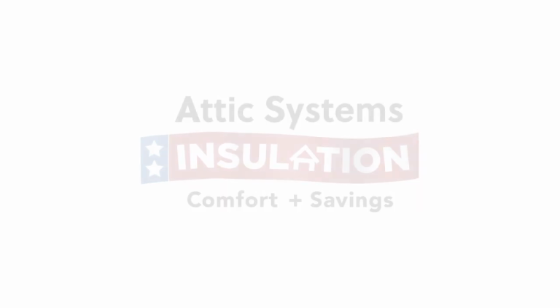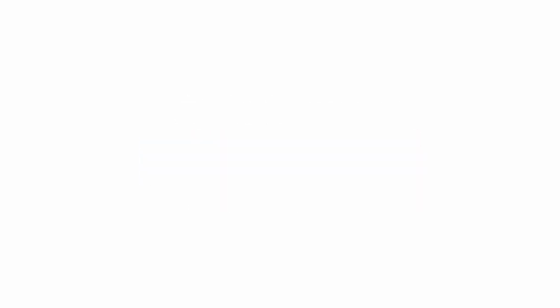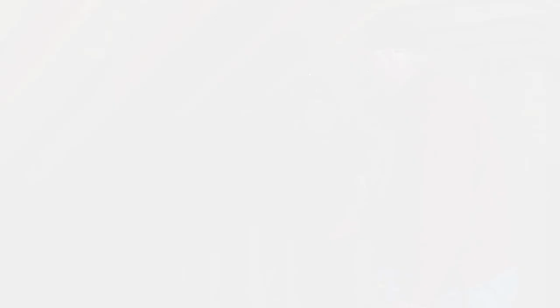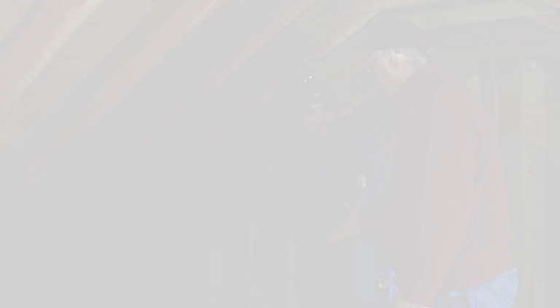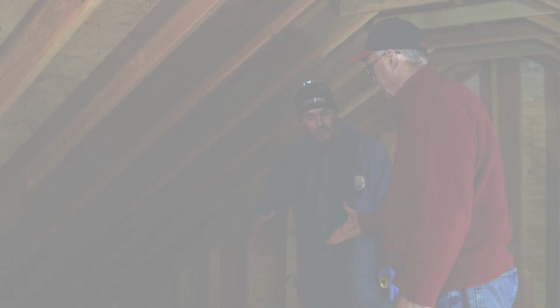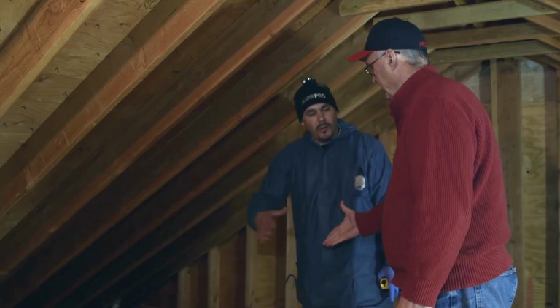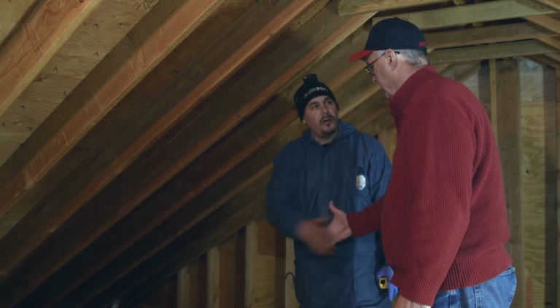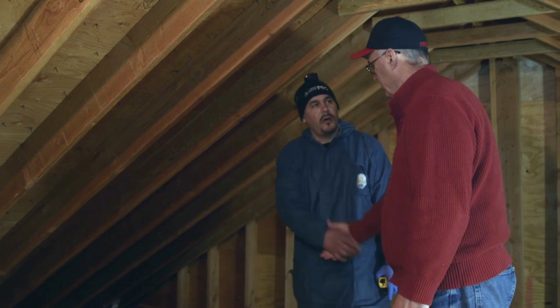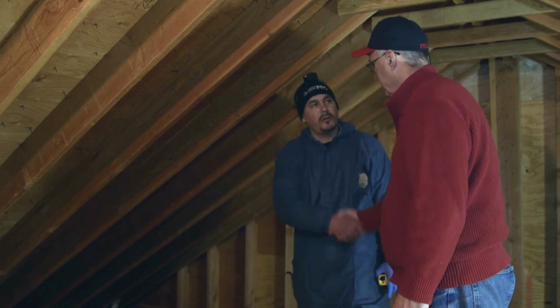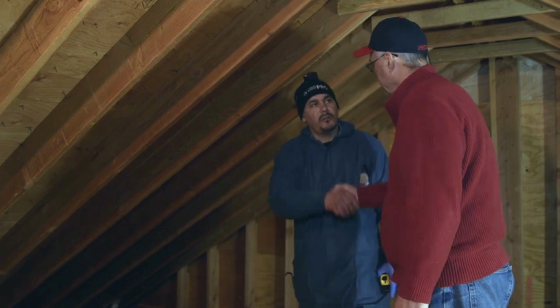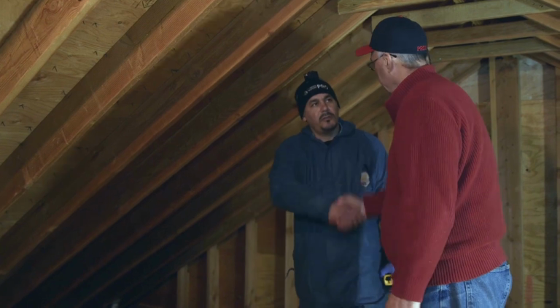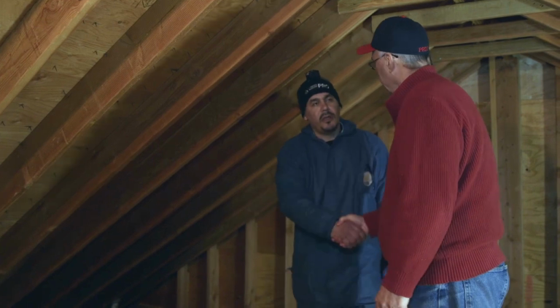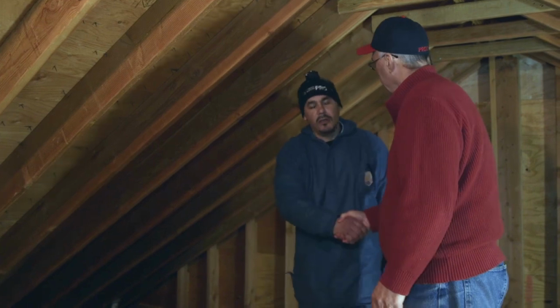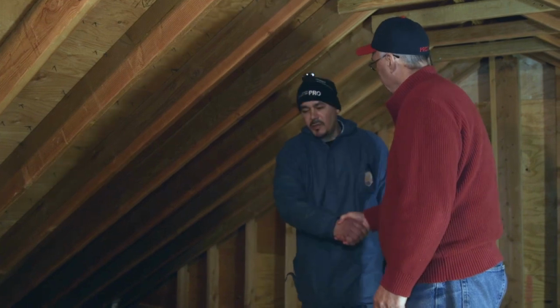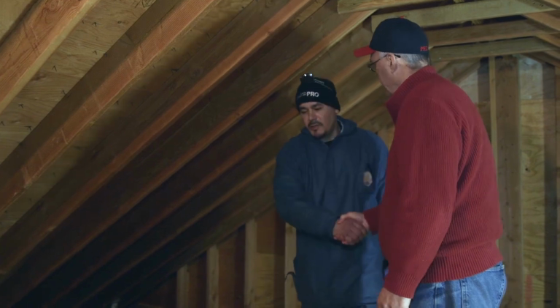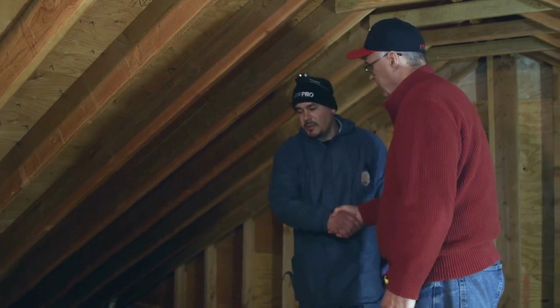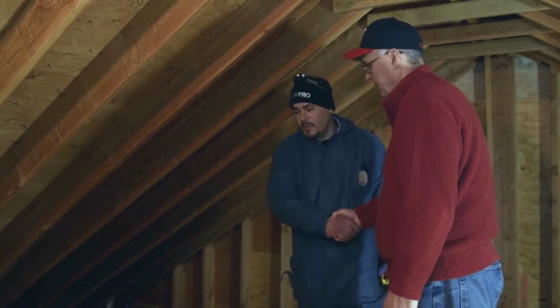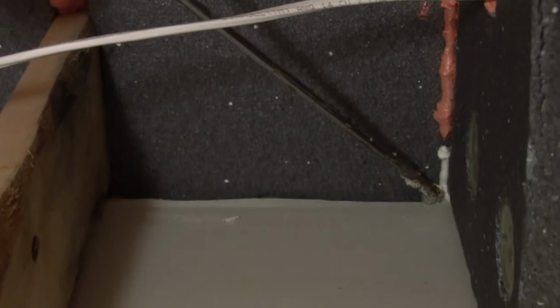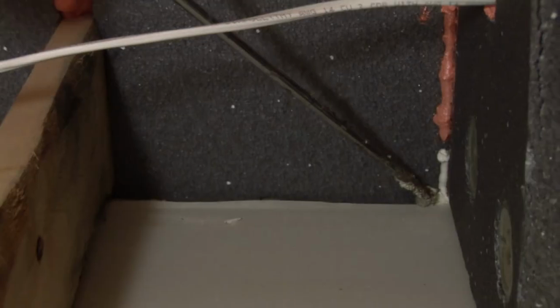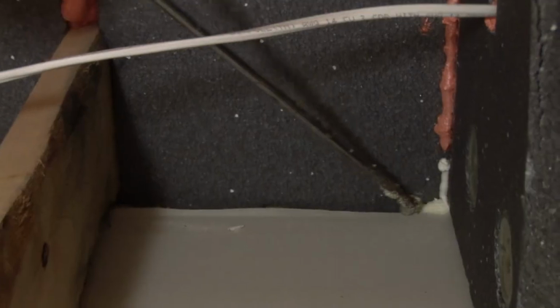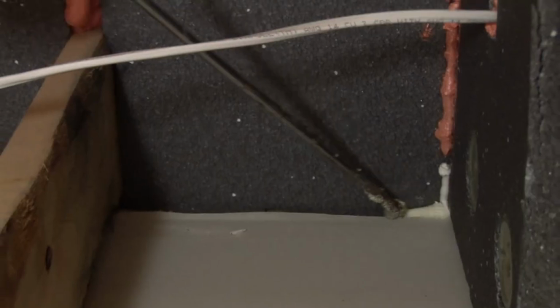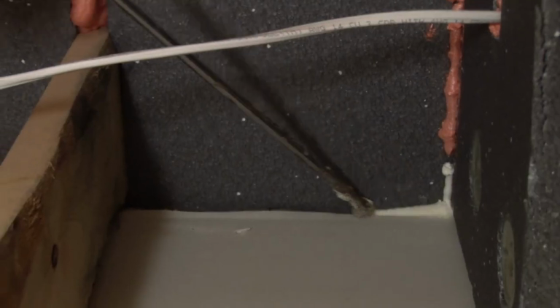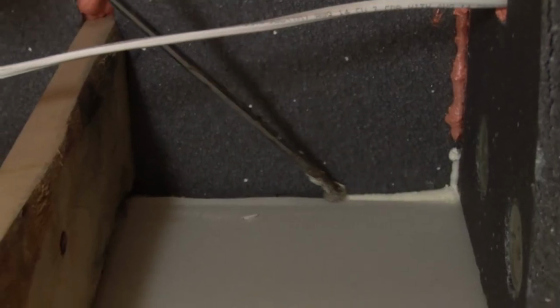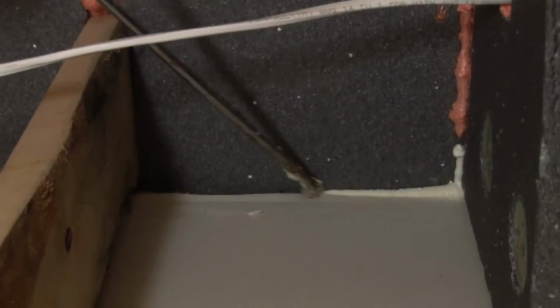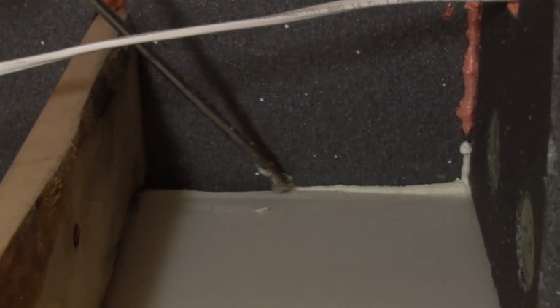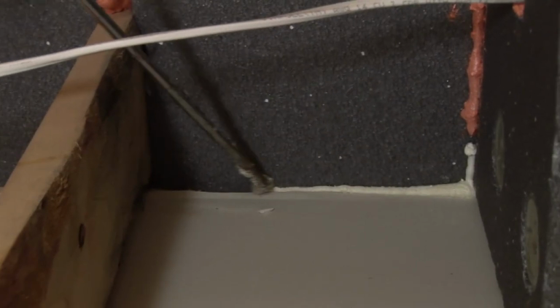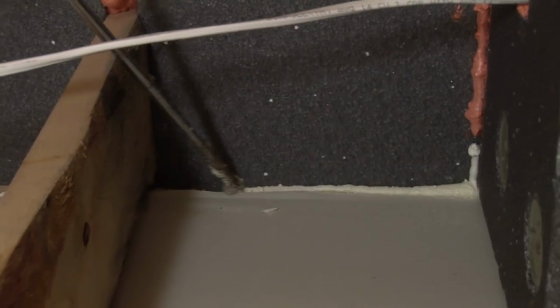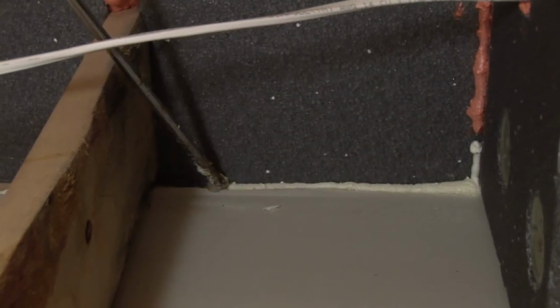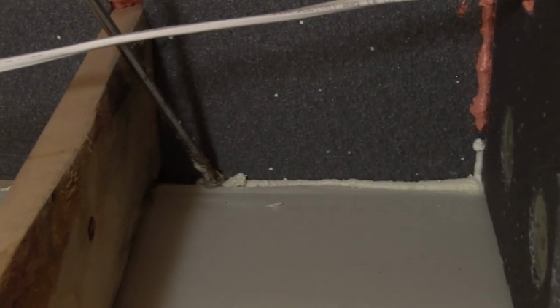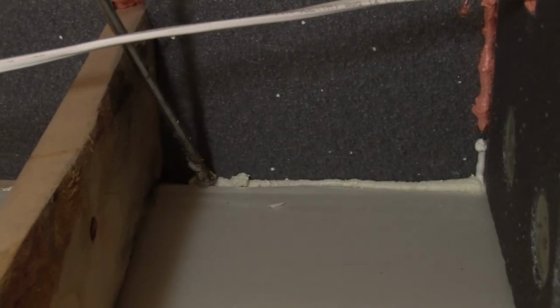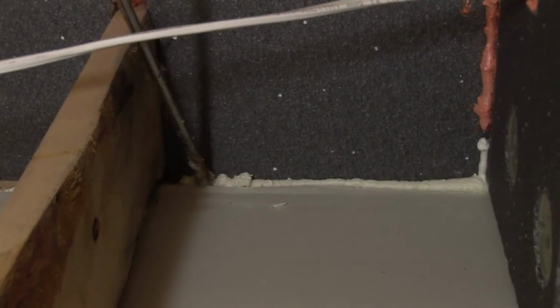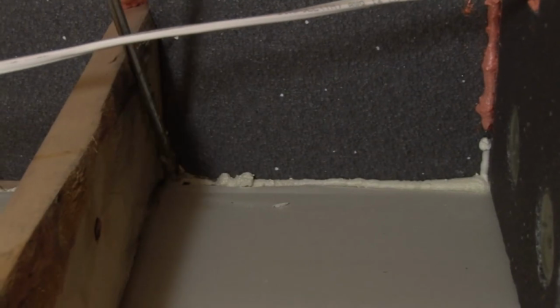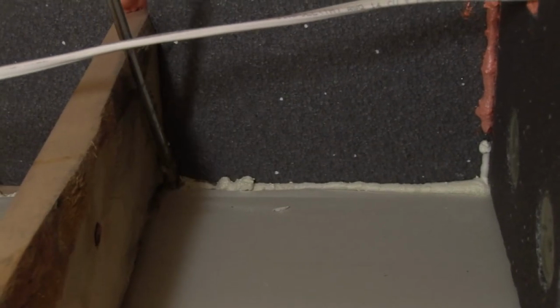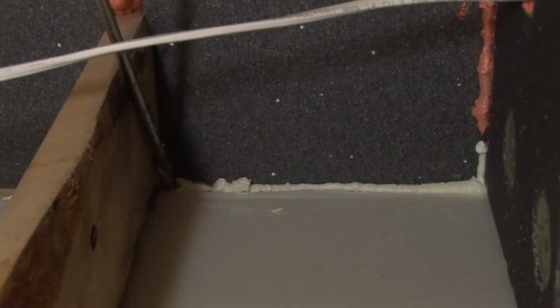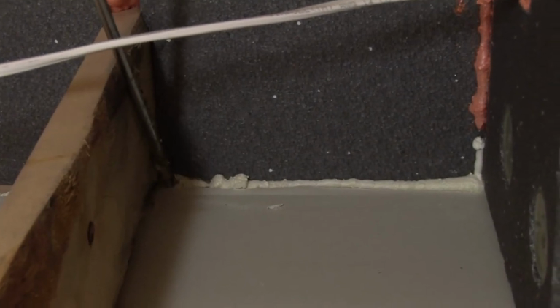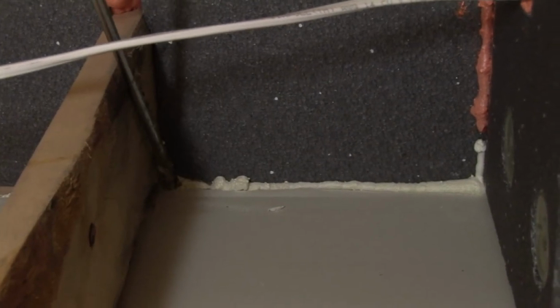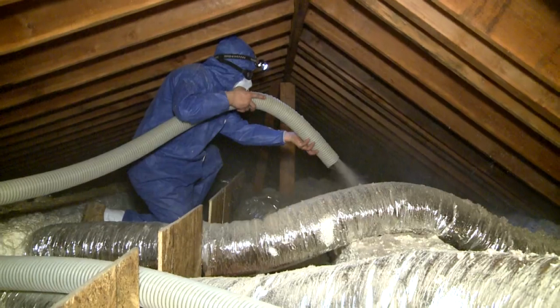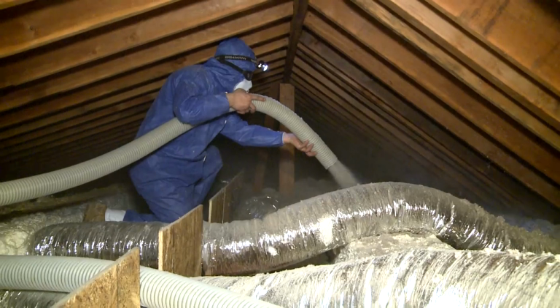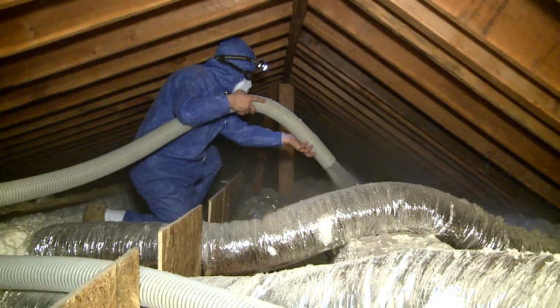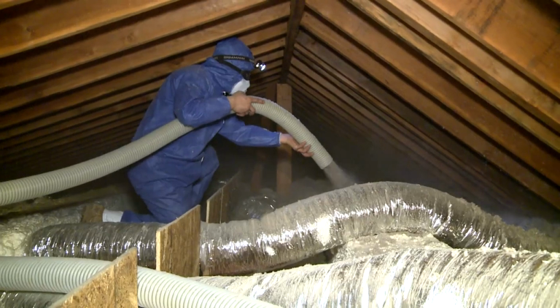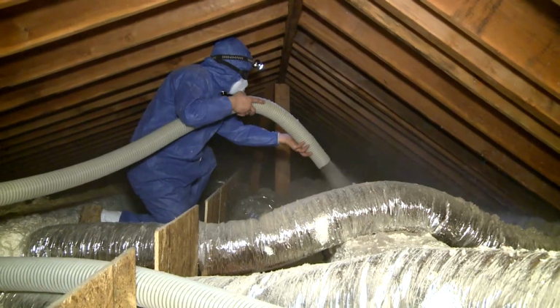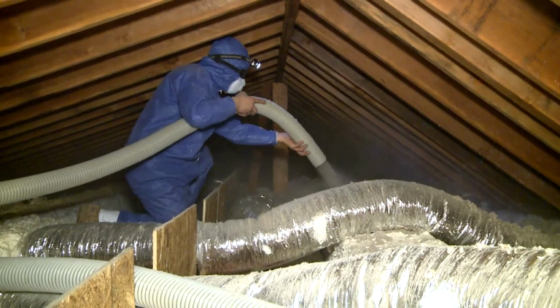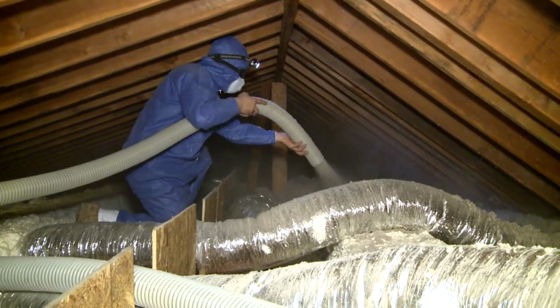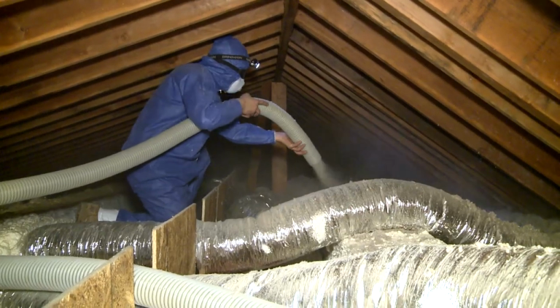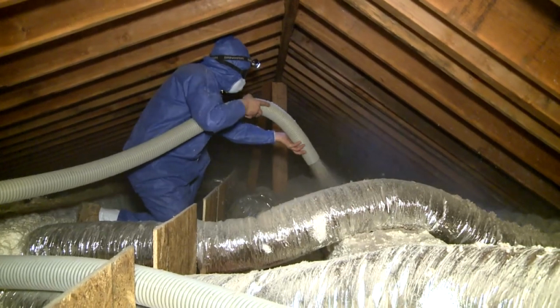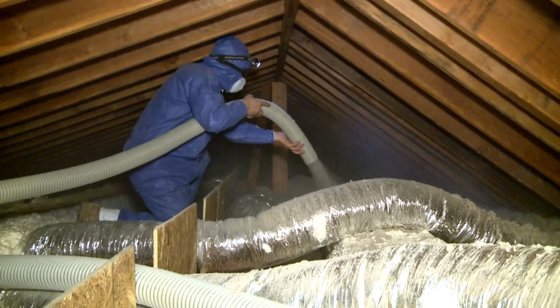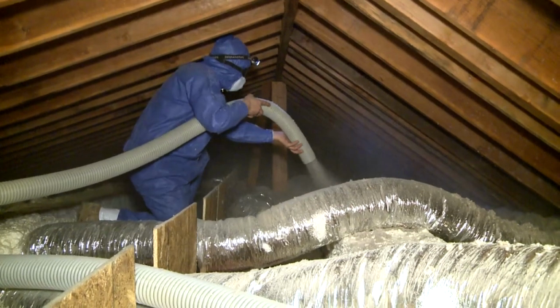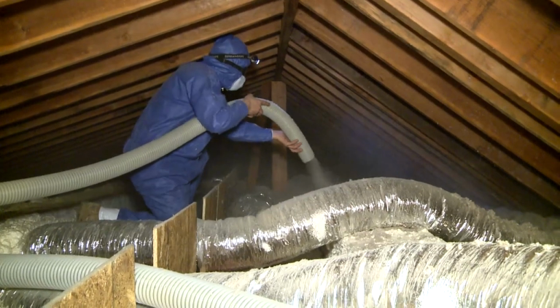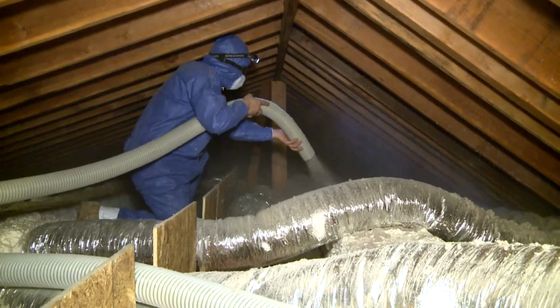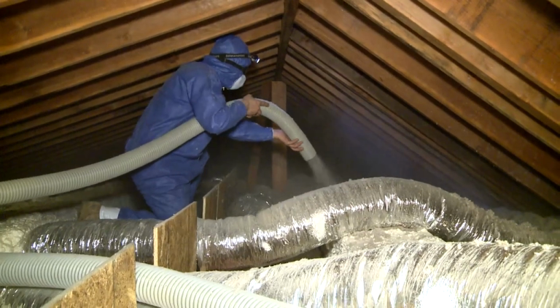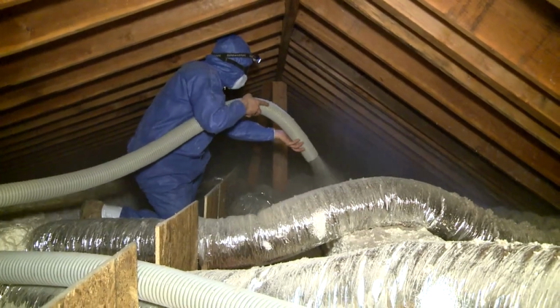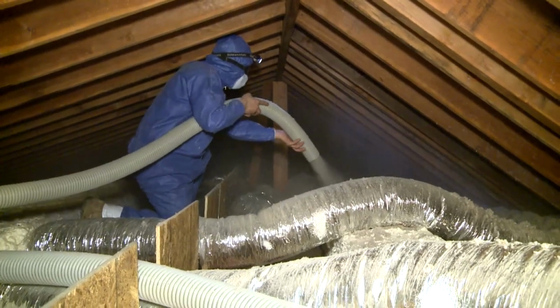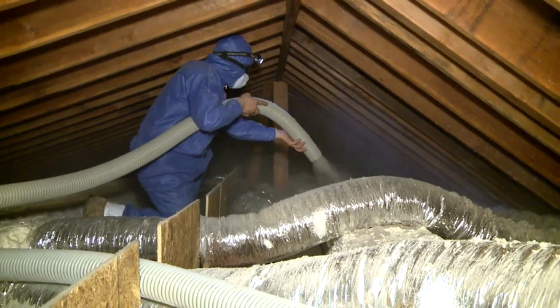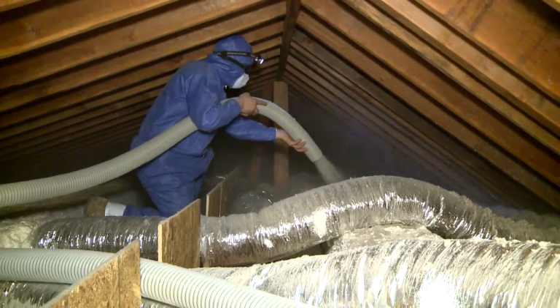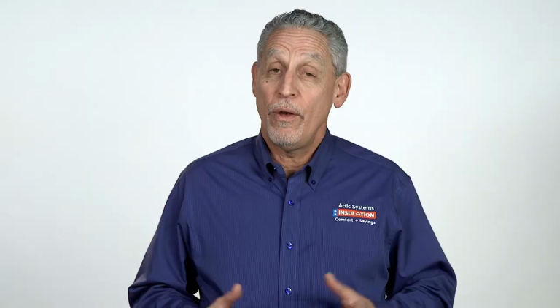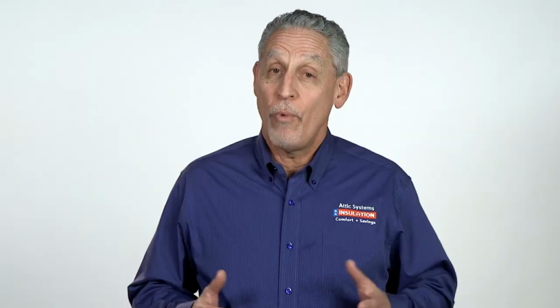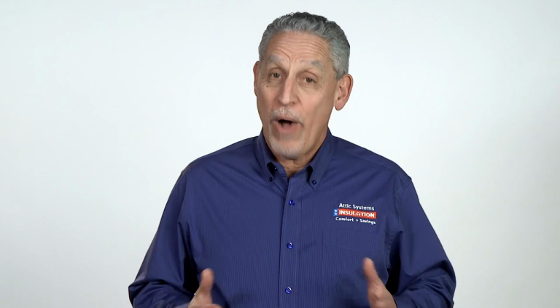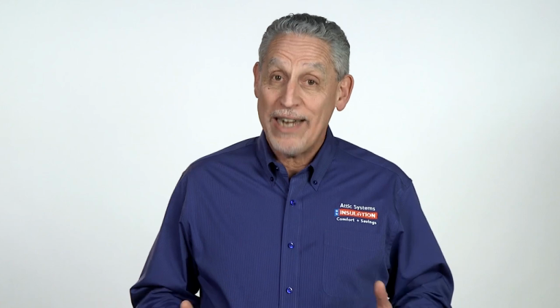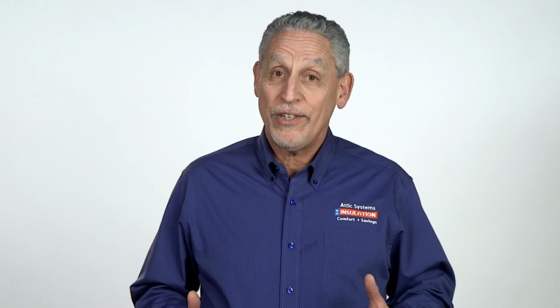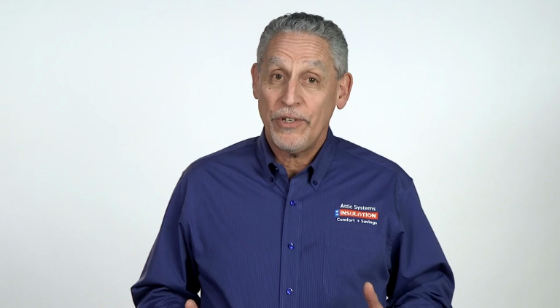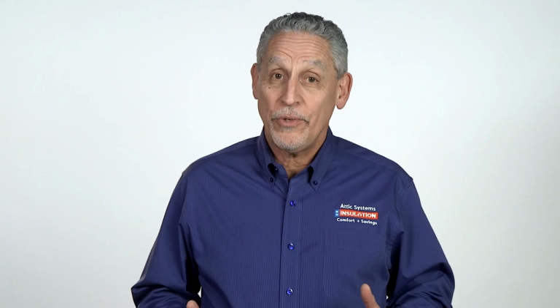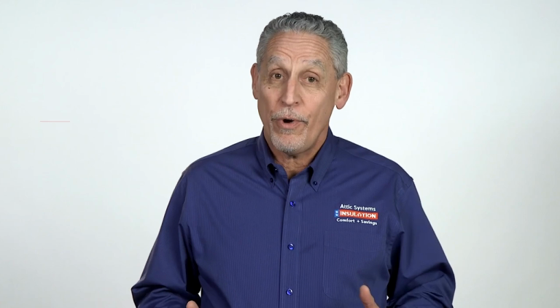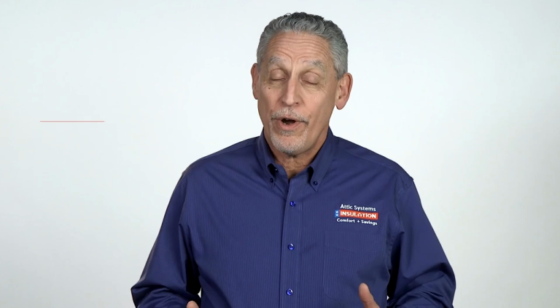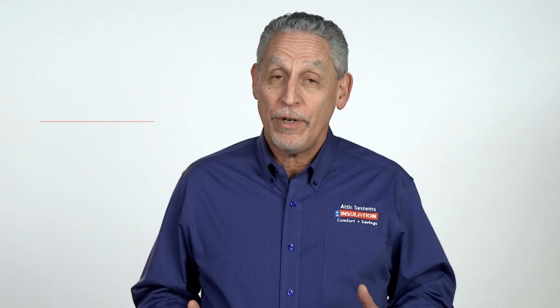We've made thousands of homes across North America more comfortable by air sealing and insulating attics. Why does this work?